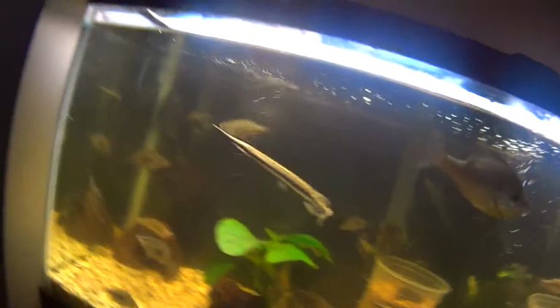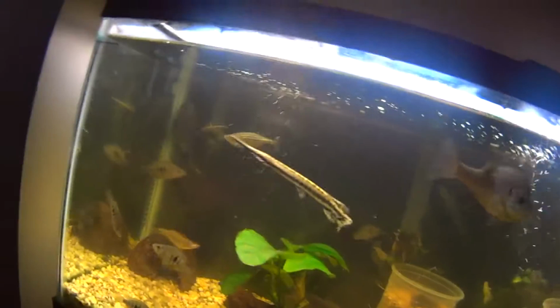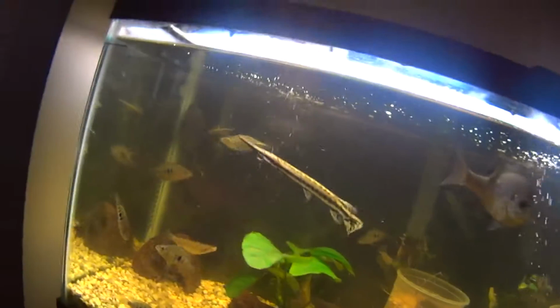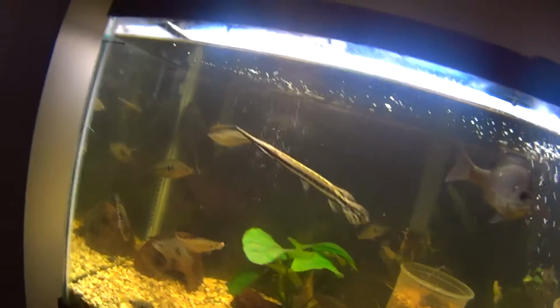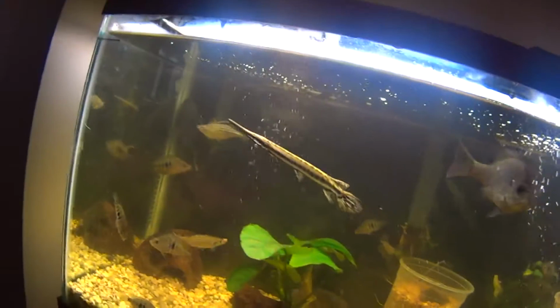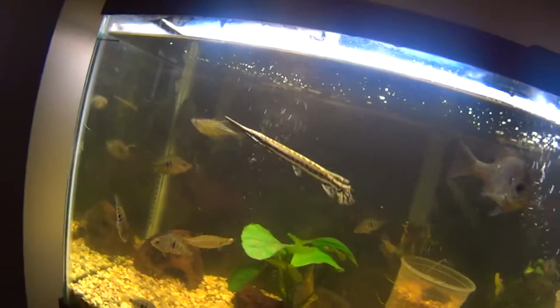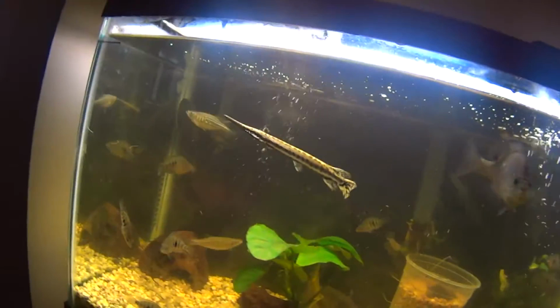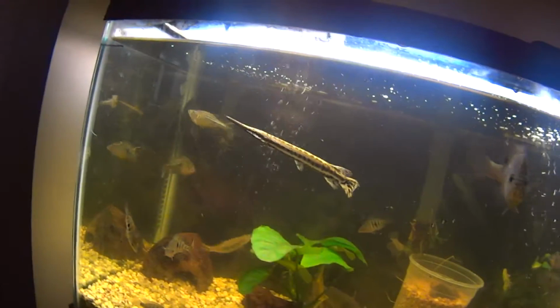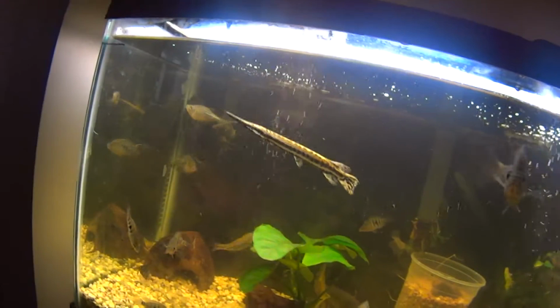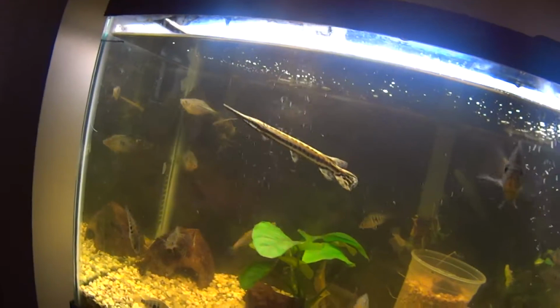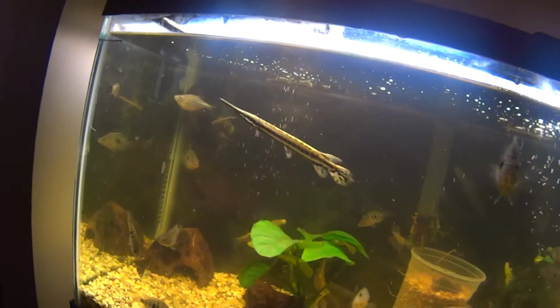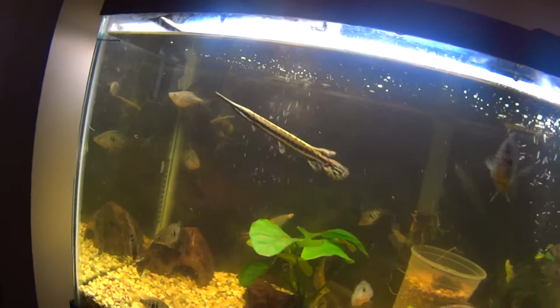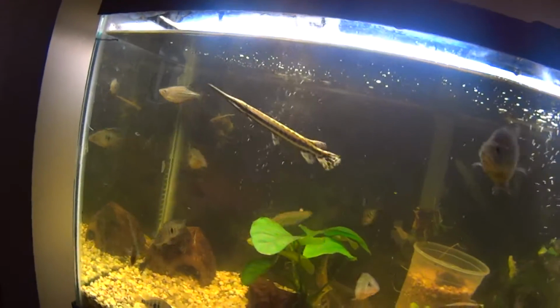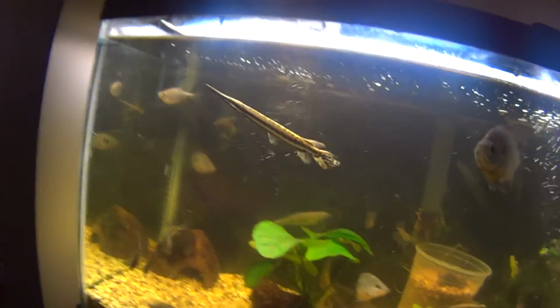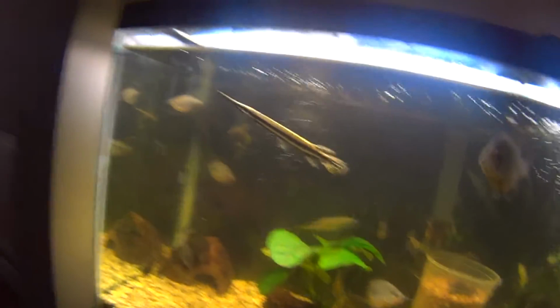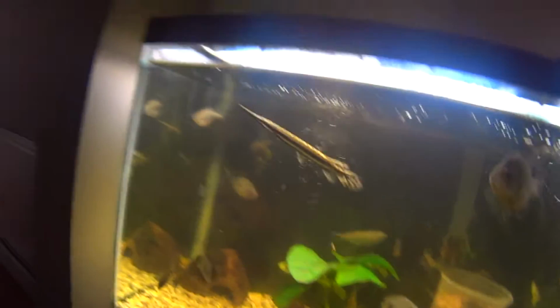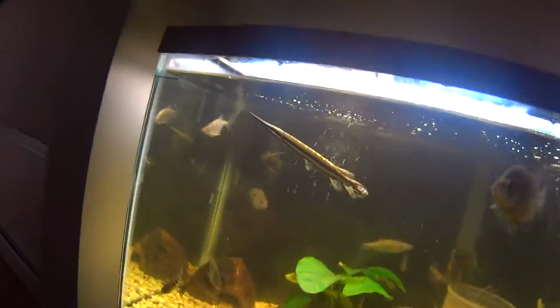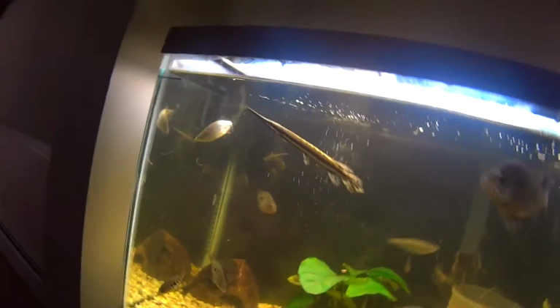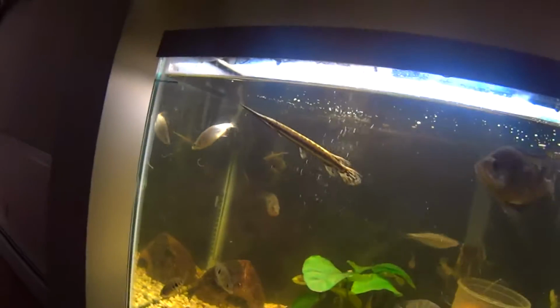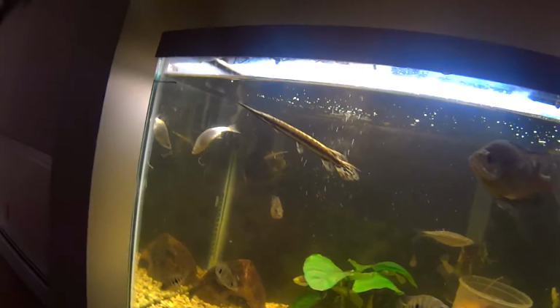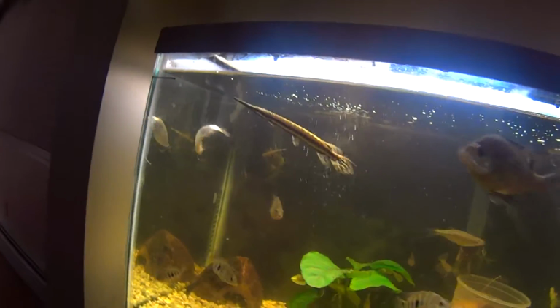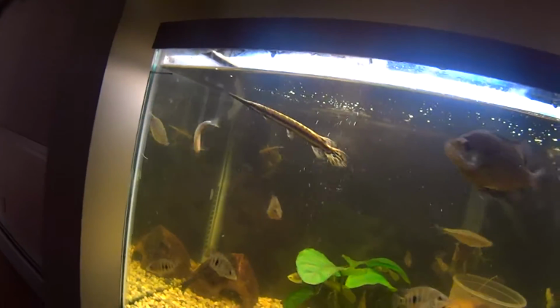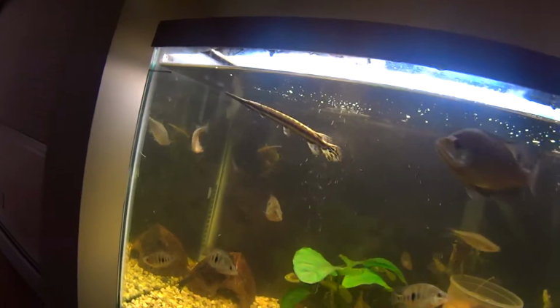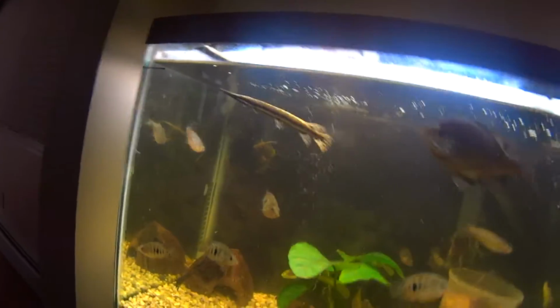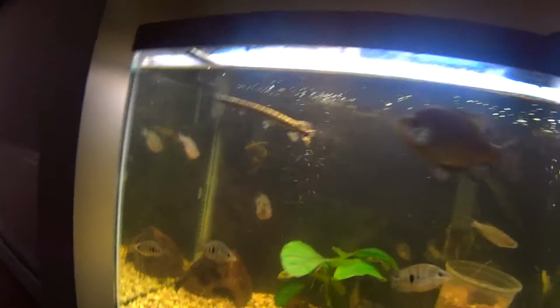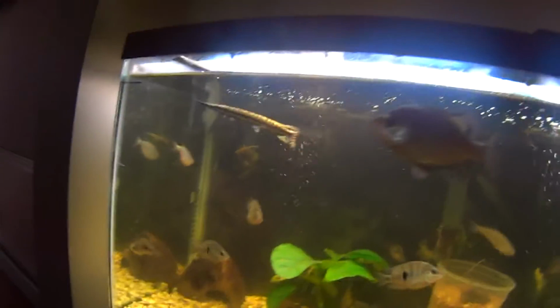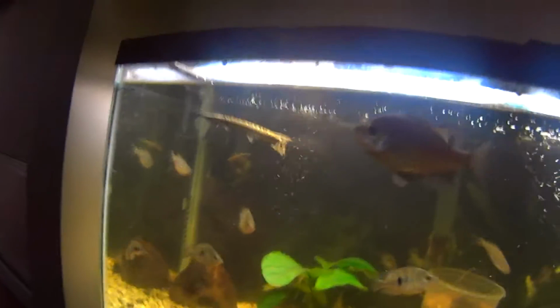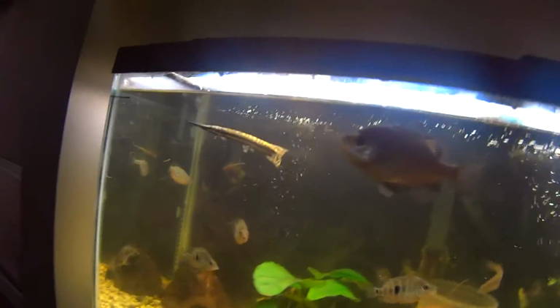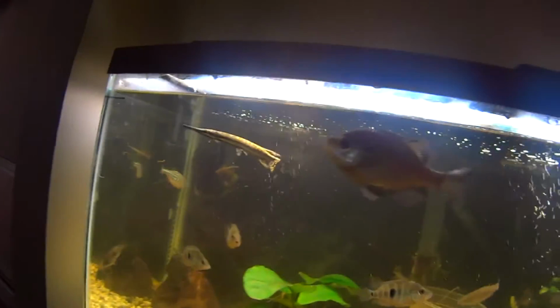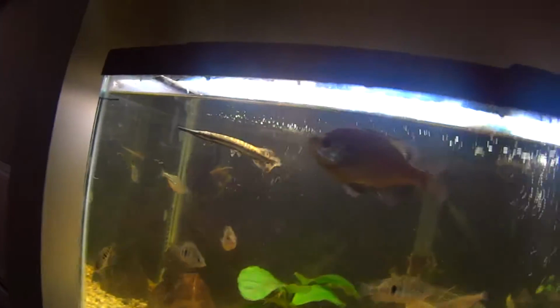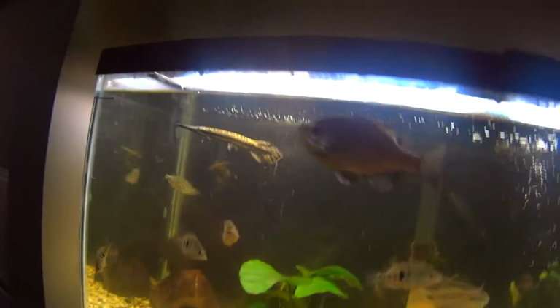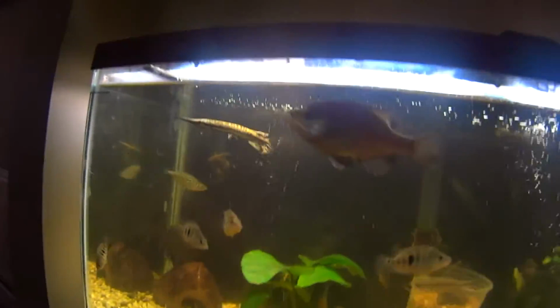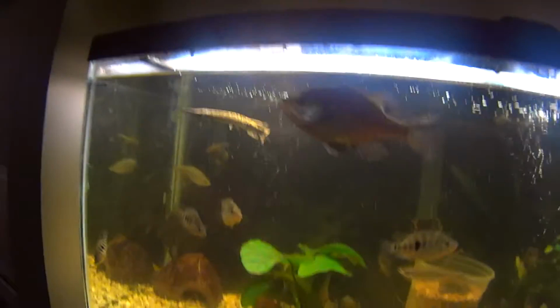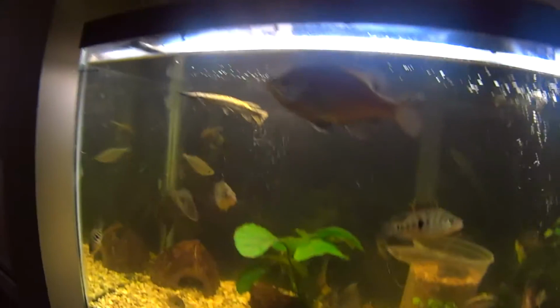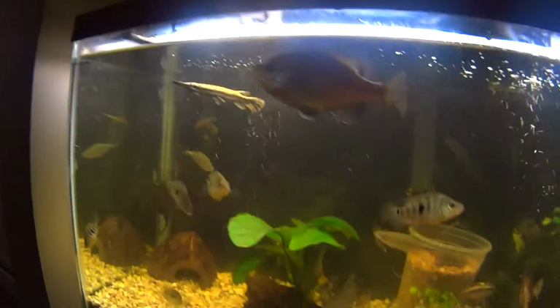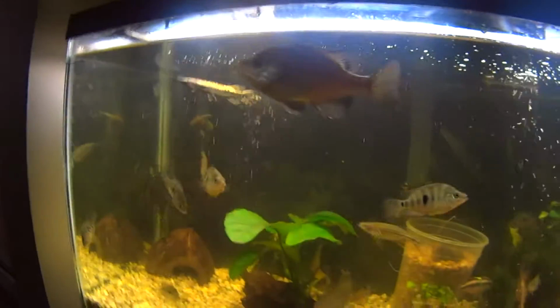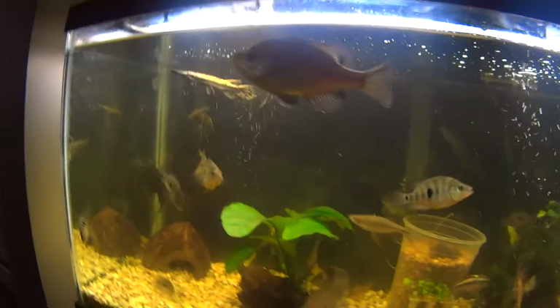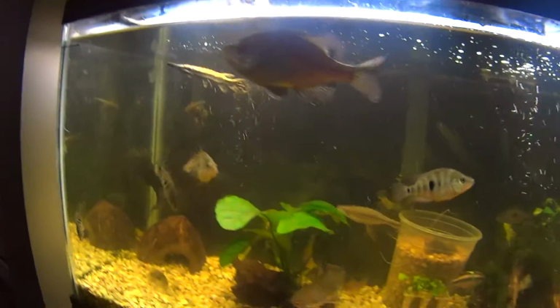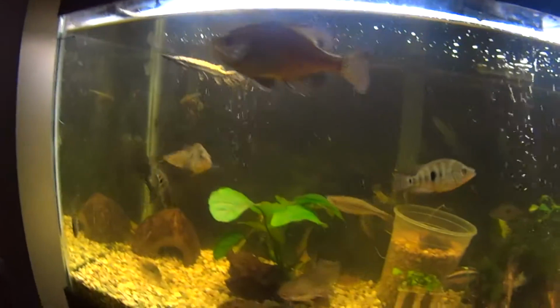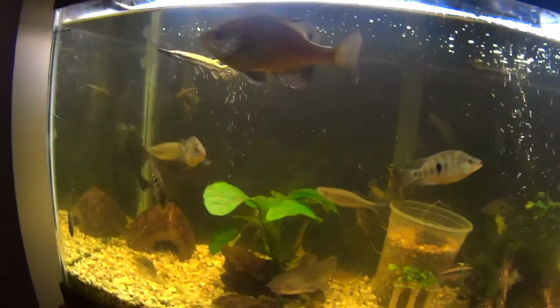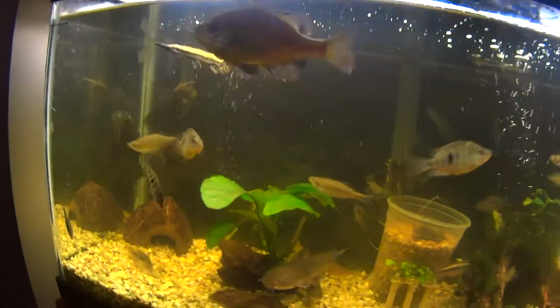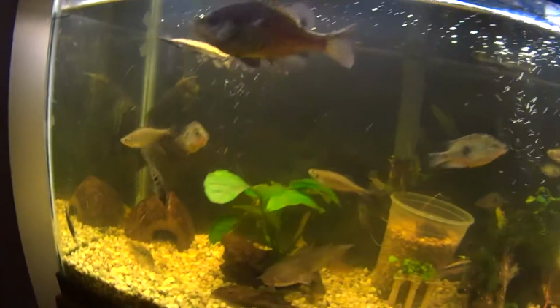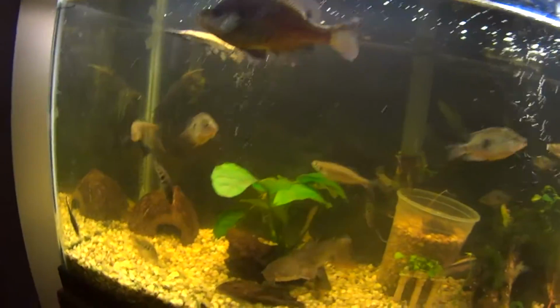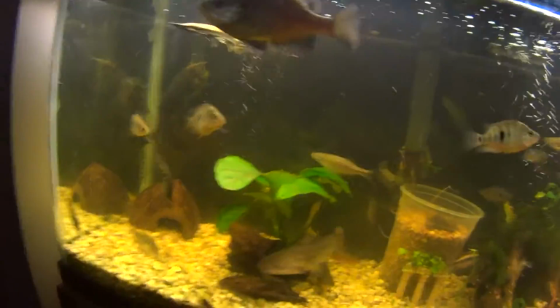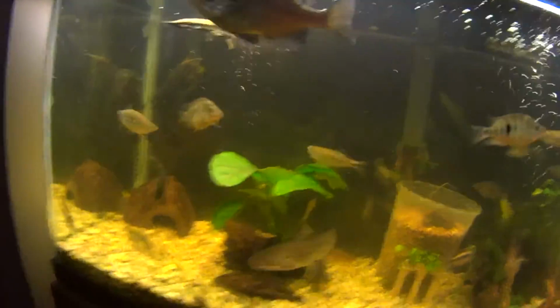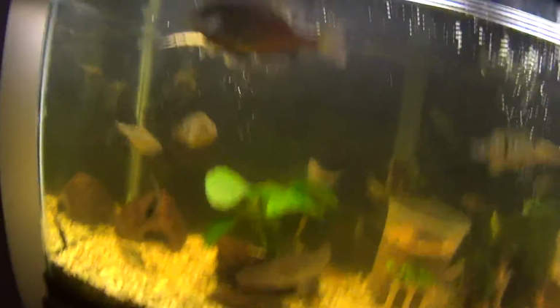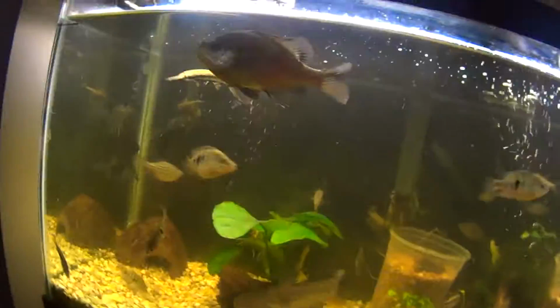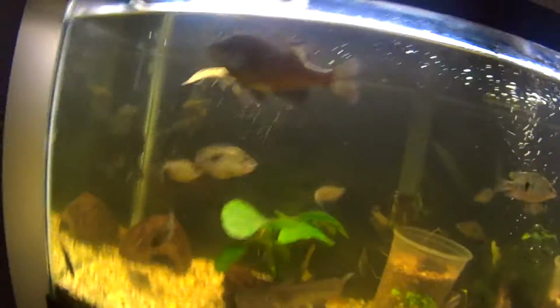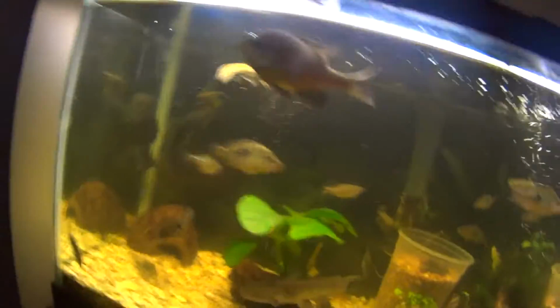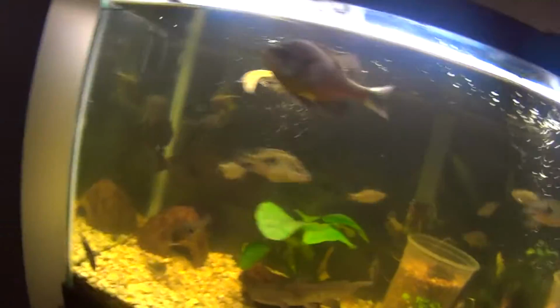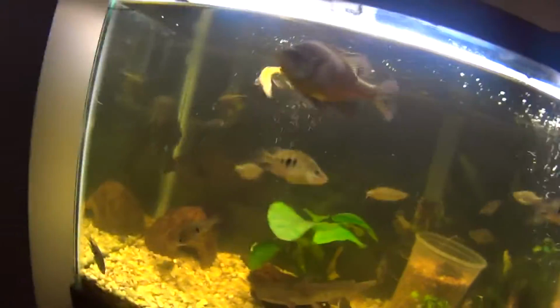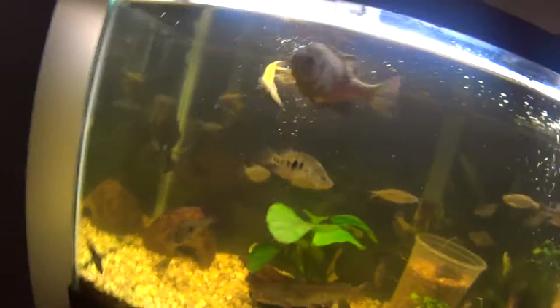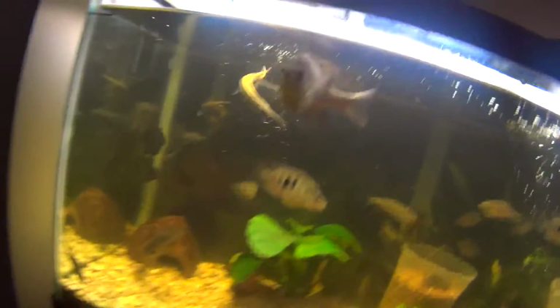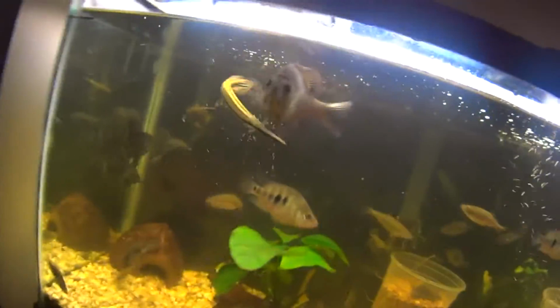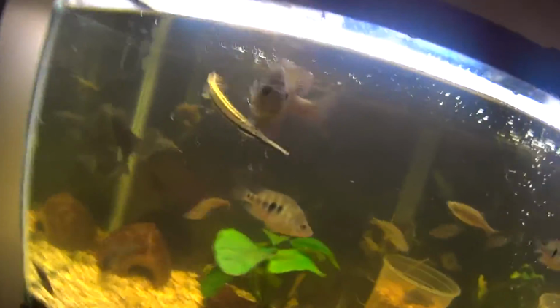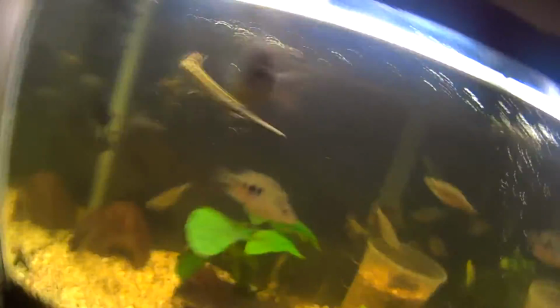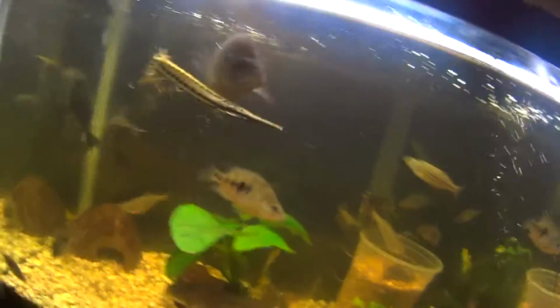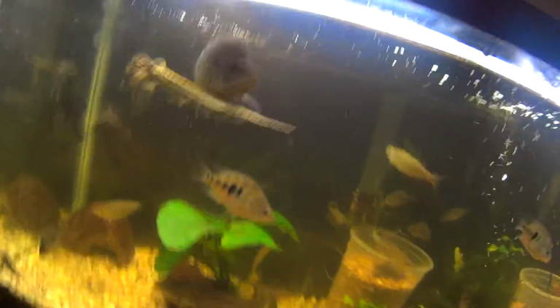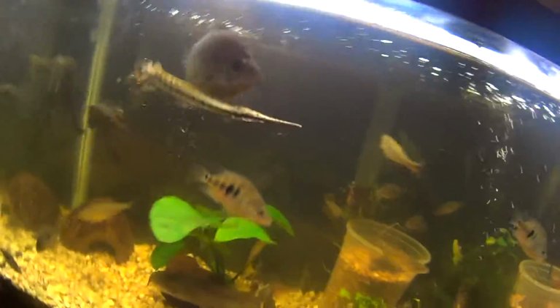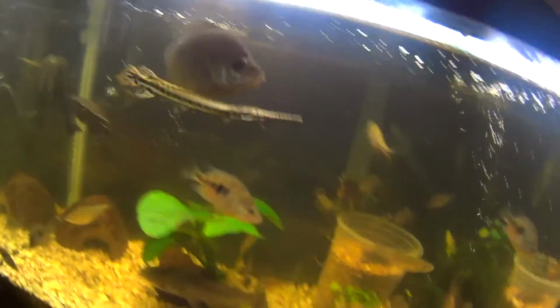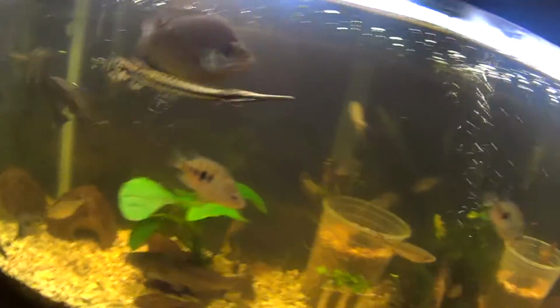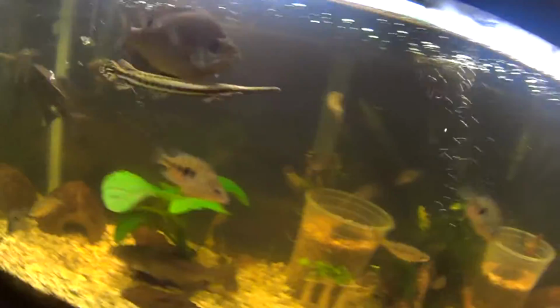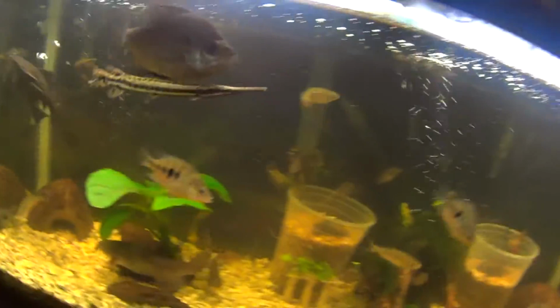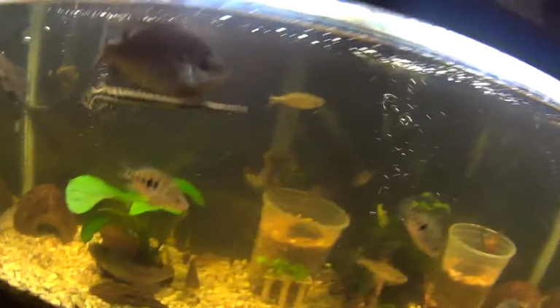Right now he's eating ghost shrimp and minnows, but I've been weaning him over to frozens. Hopefully I can get him over onto pellets.